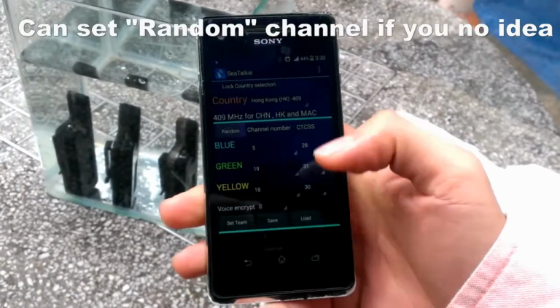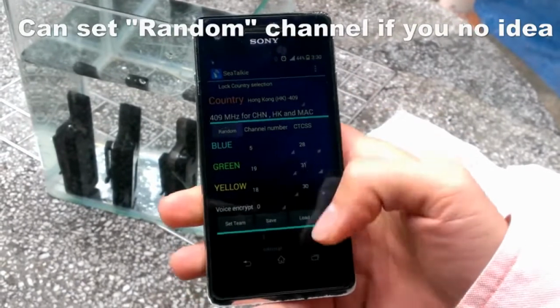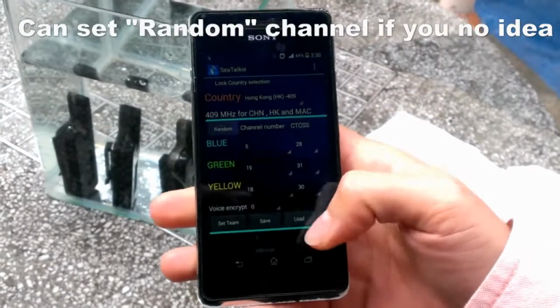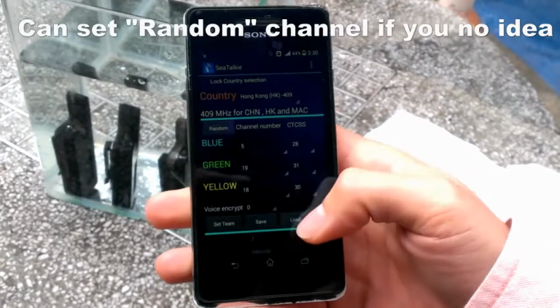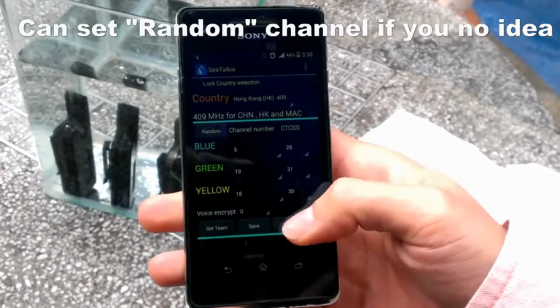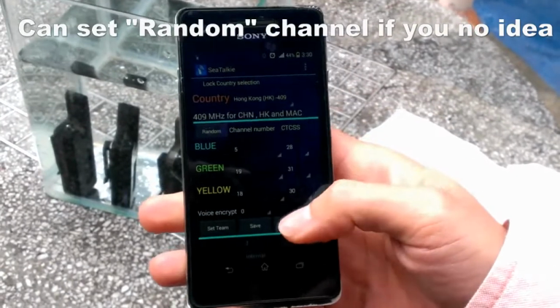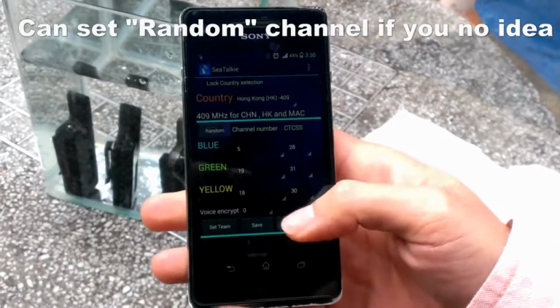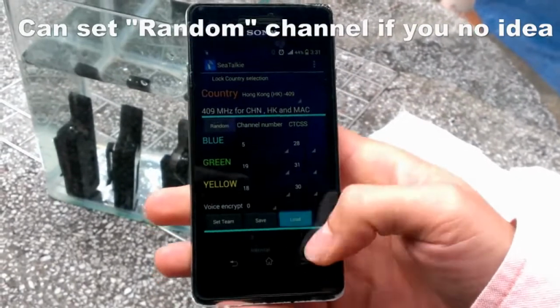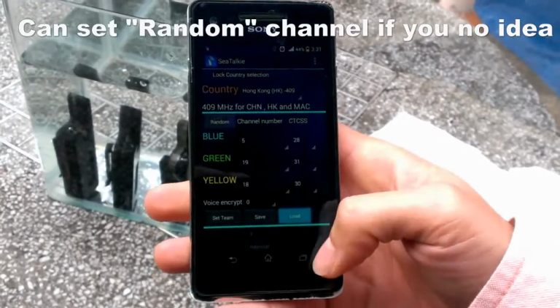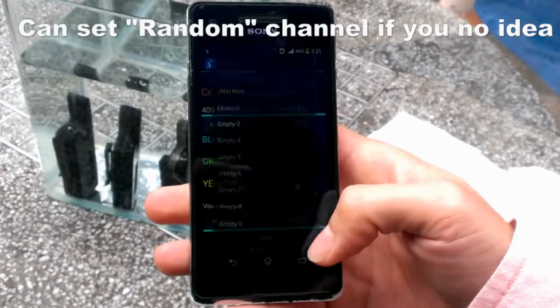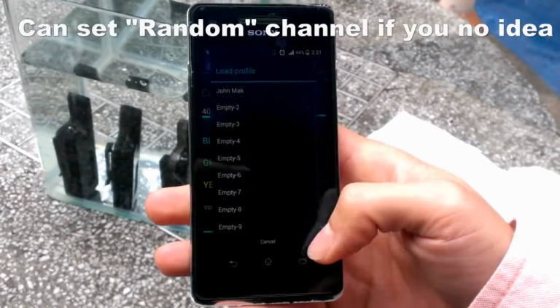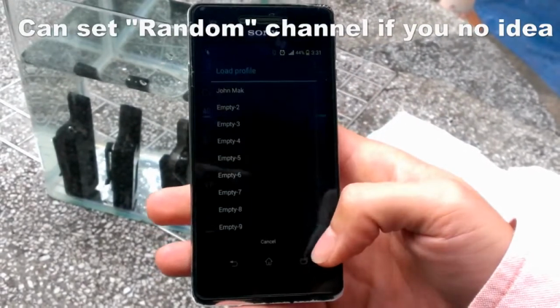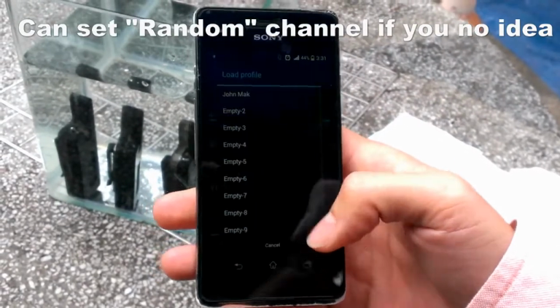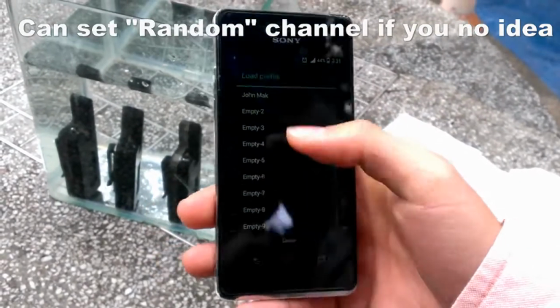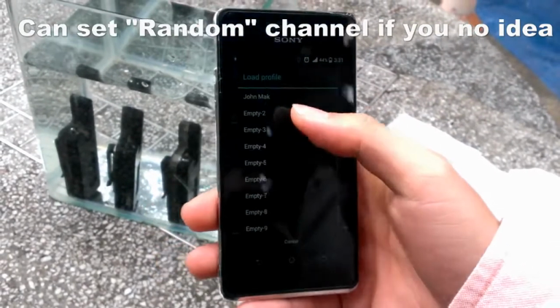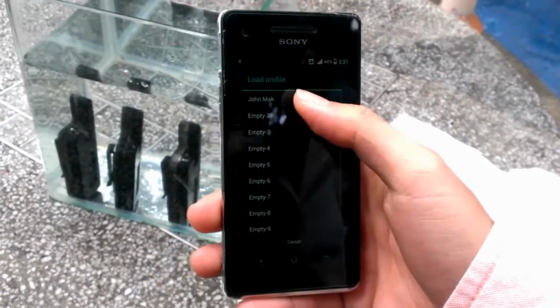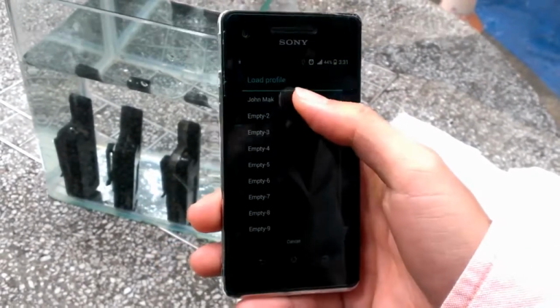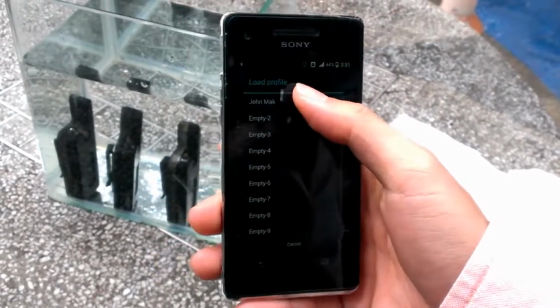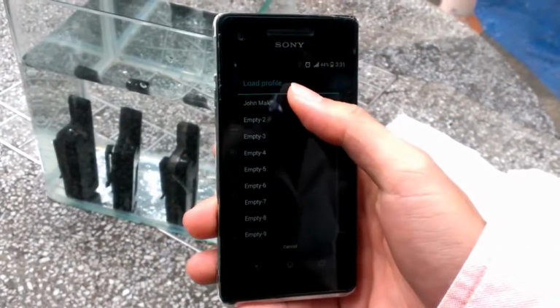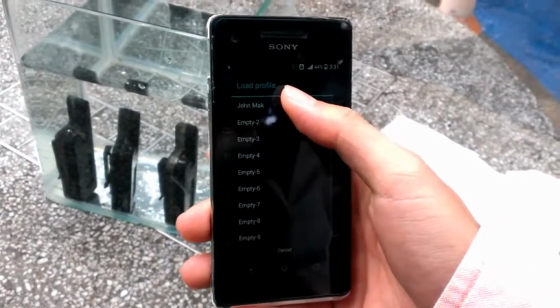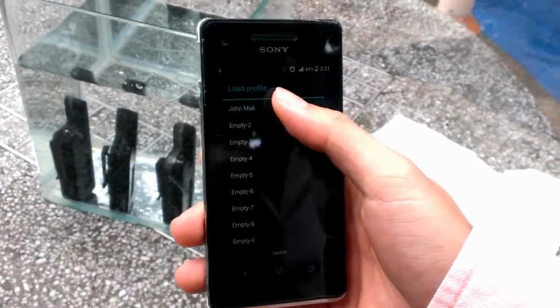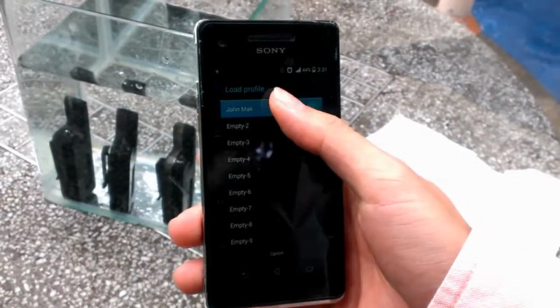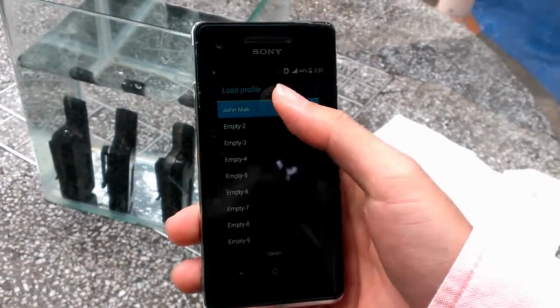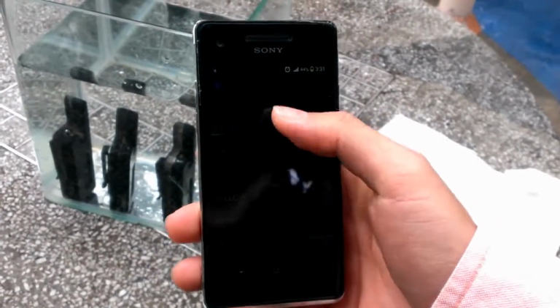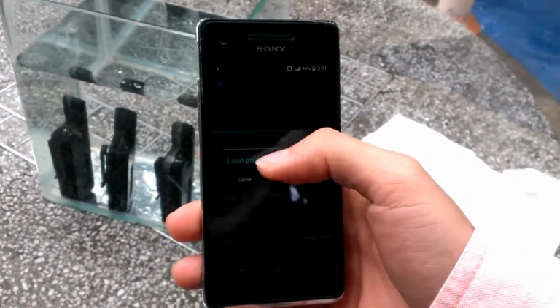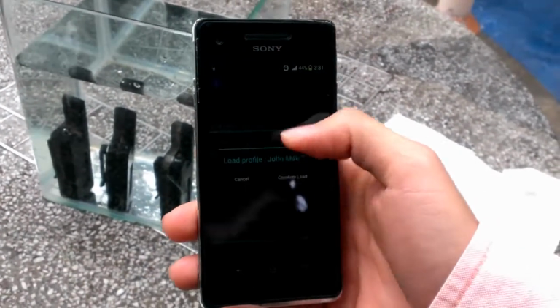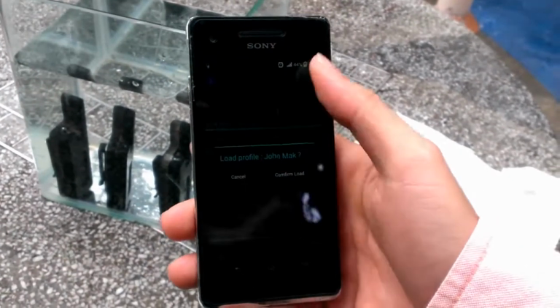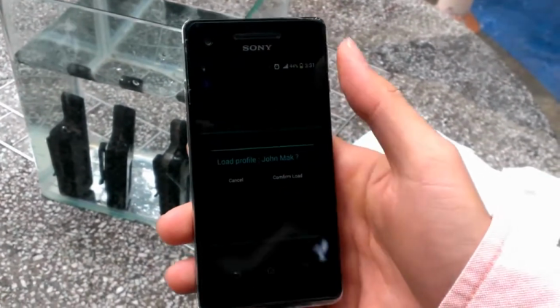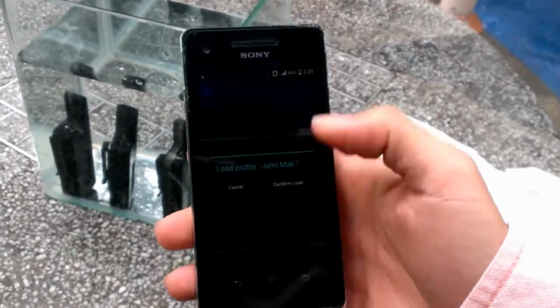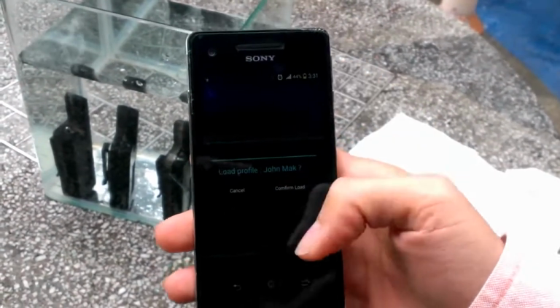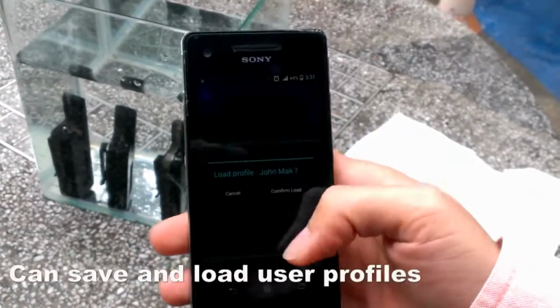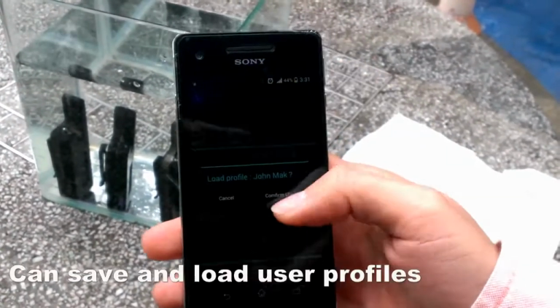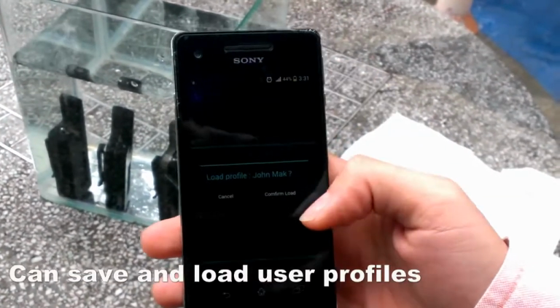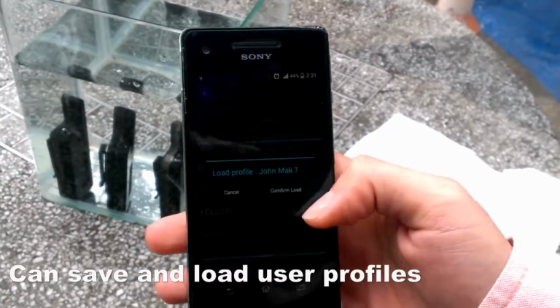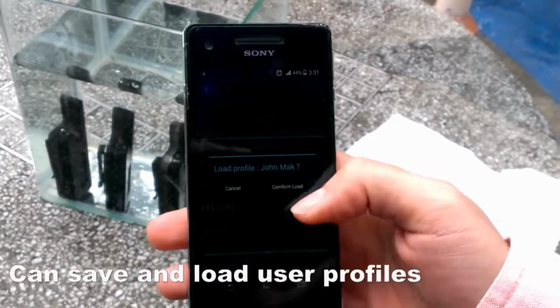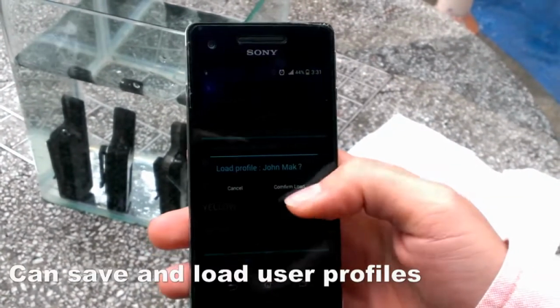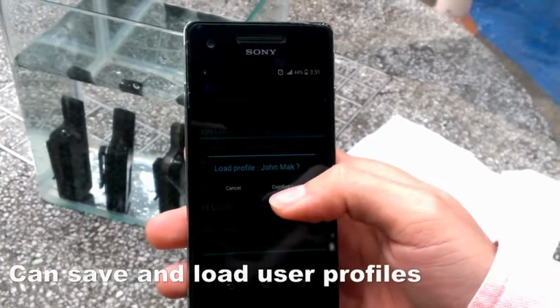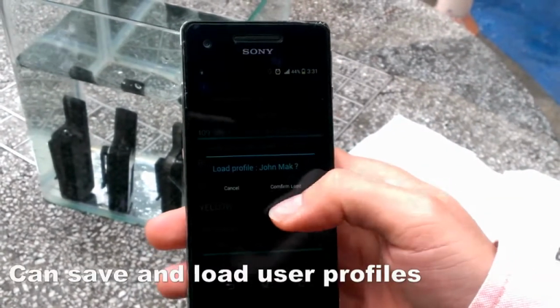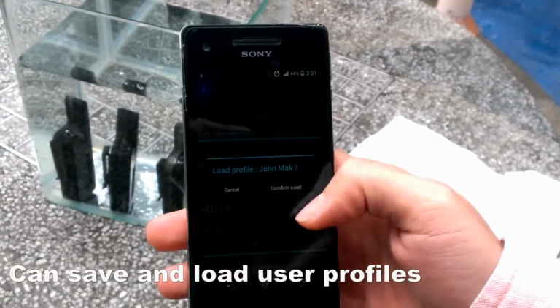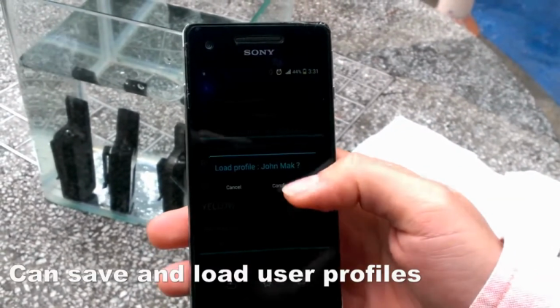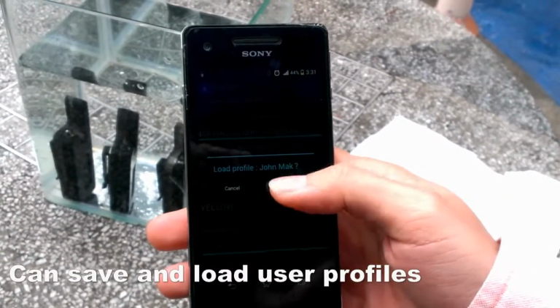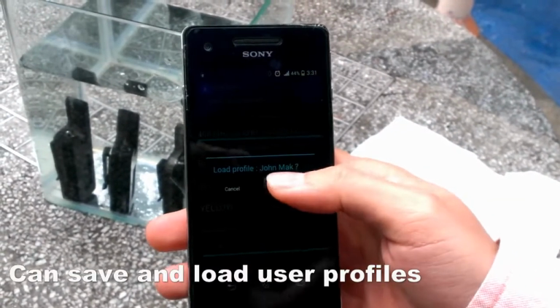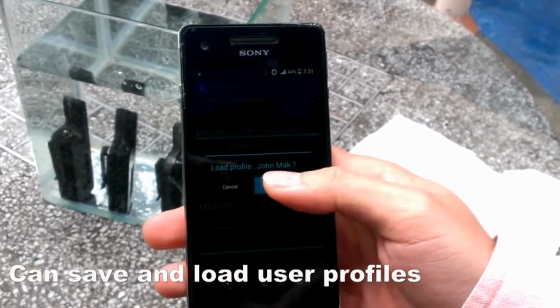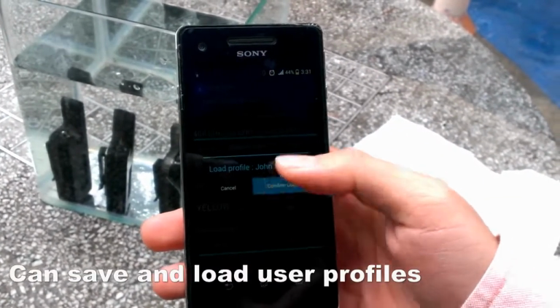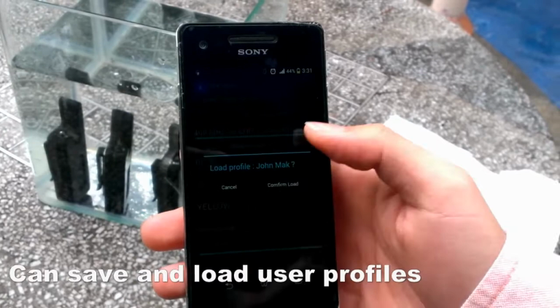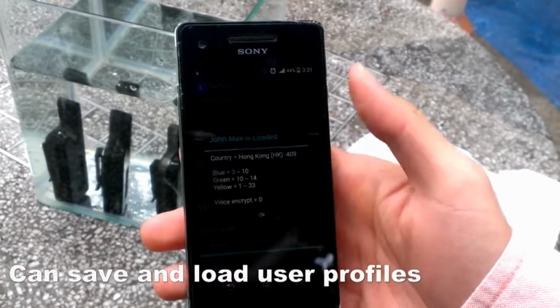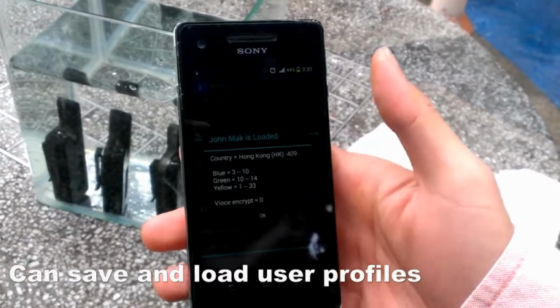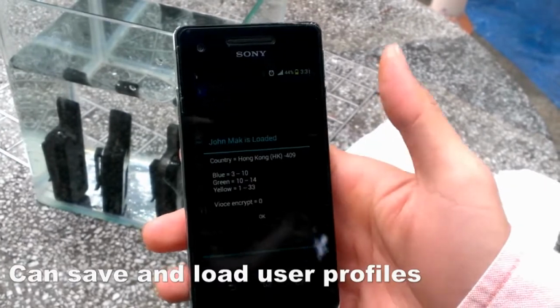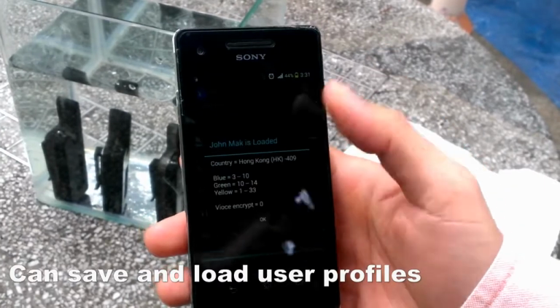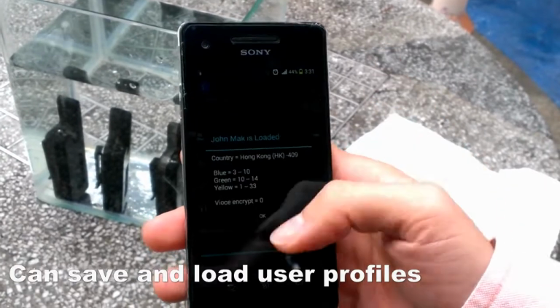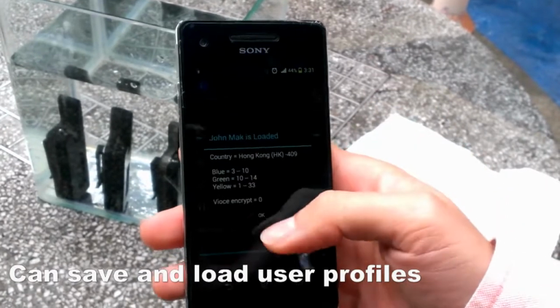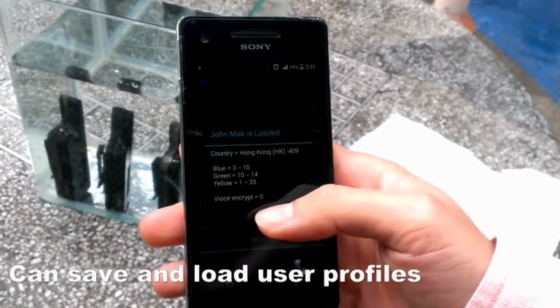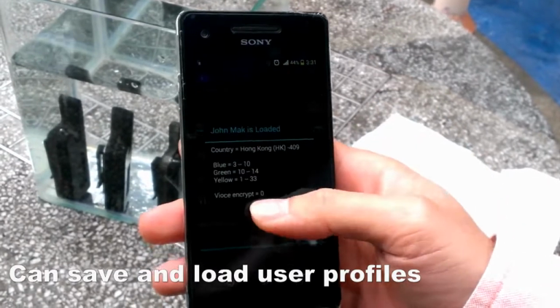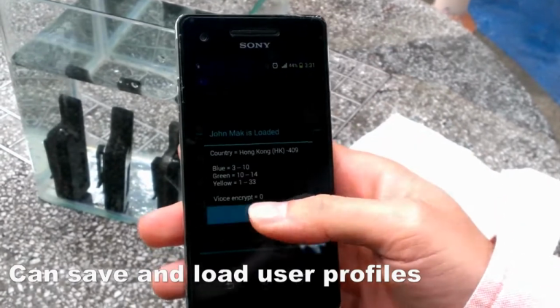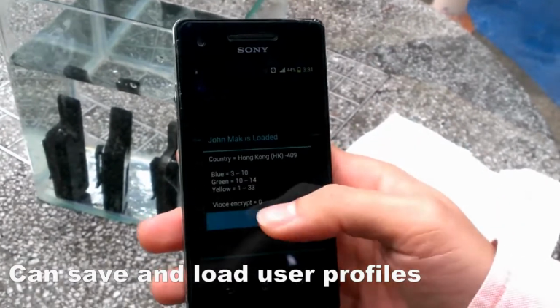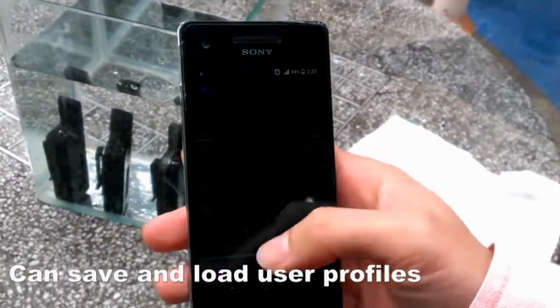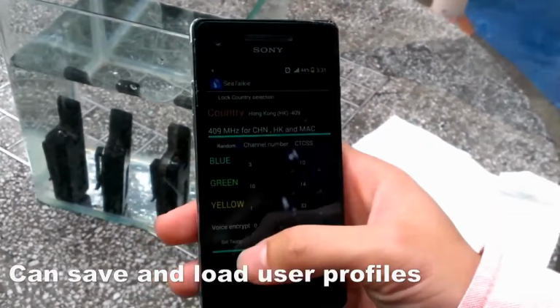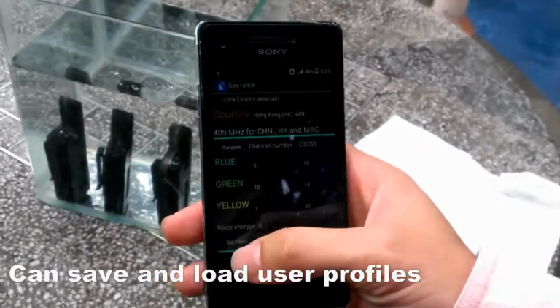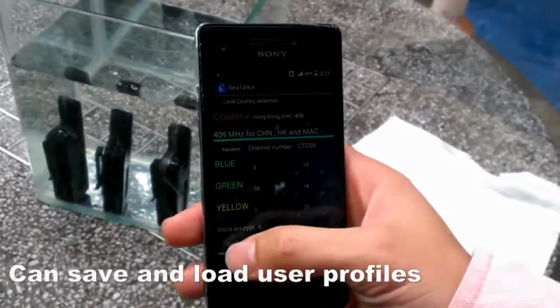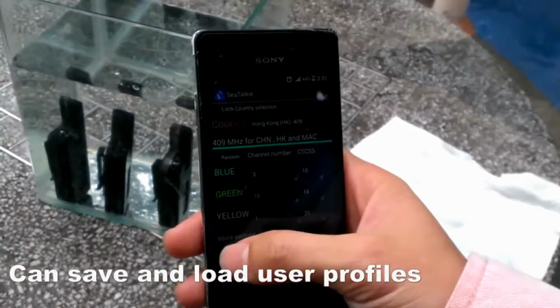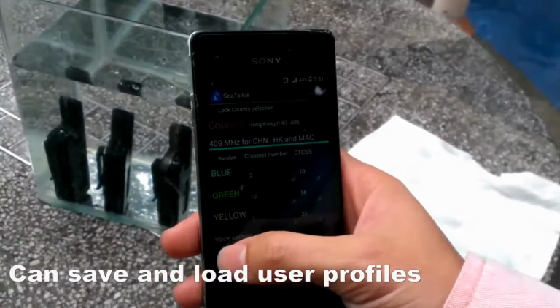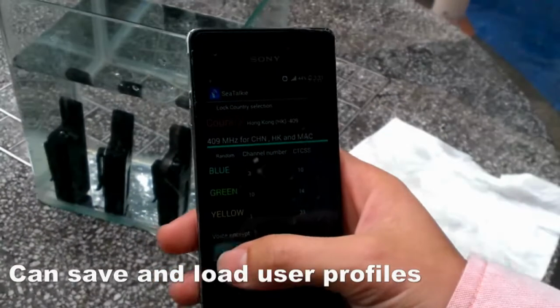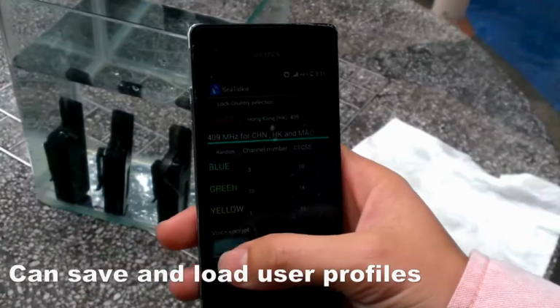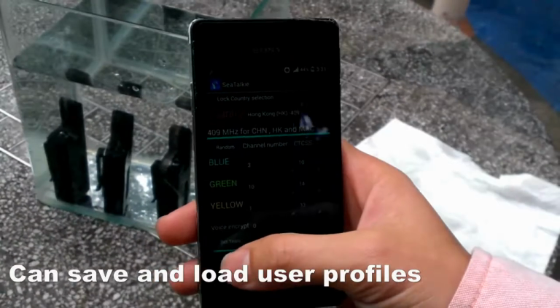I will prefer to load my settings. I saved the settings before, and then set it.